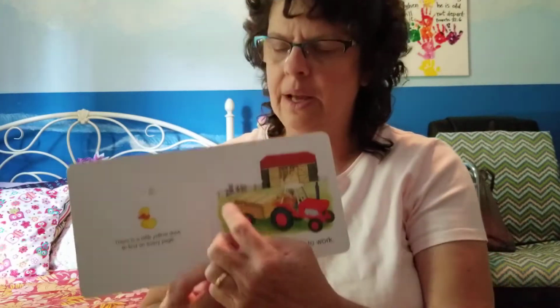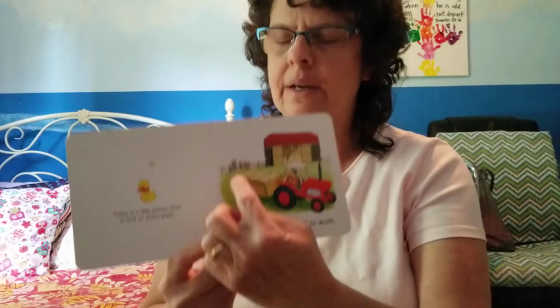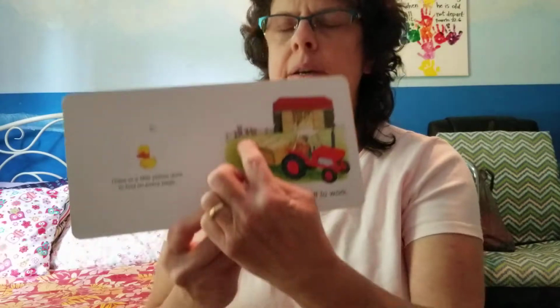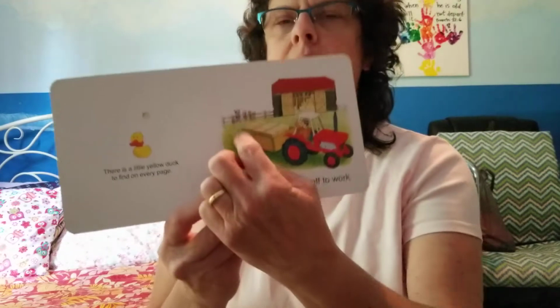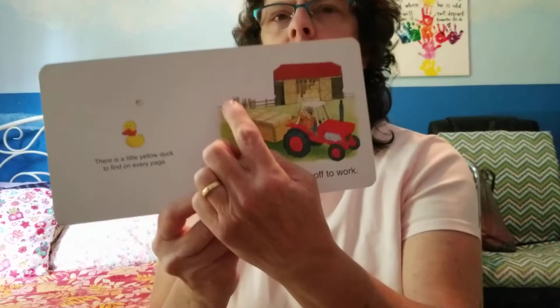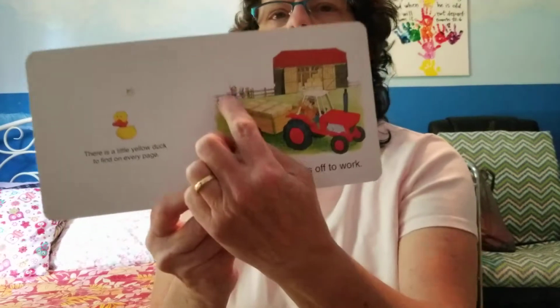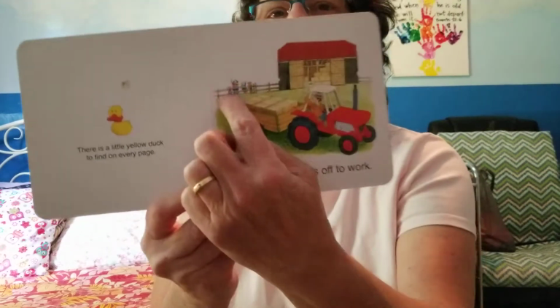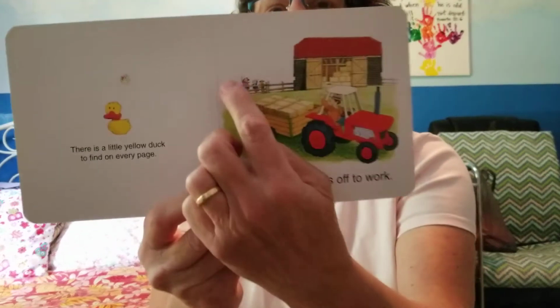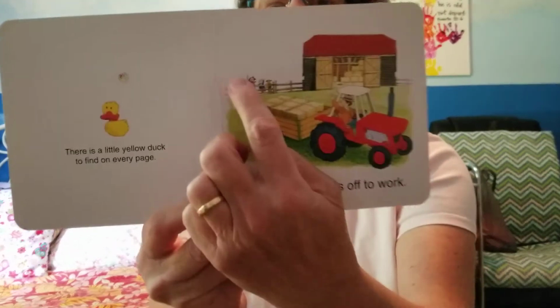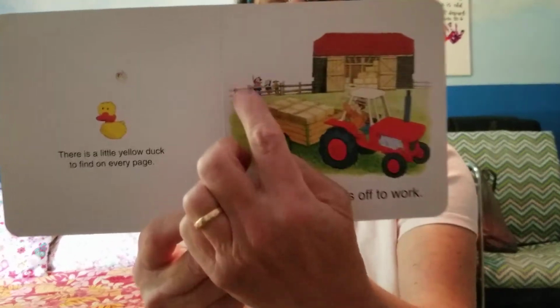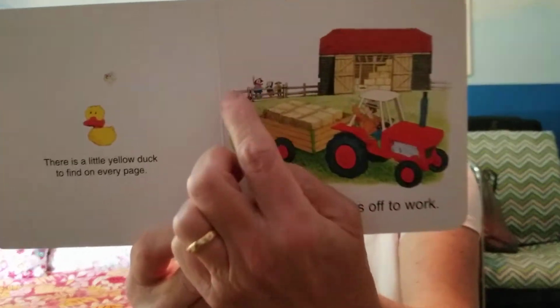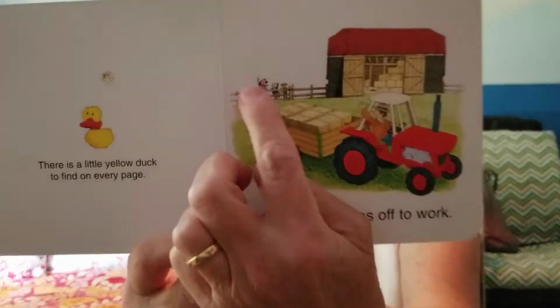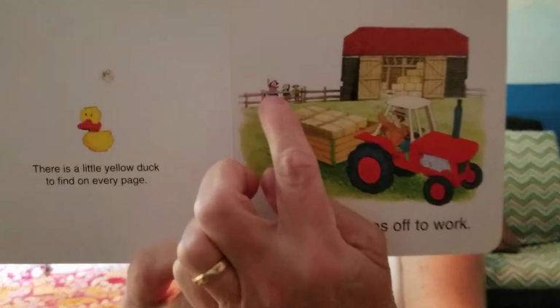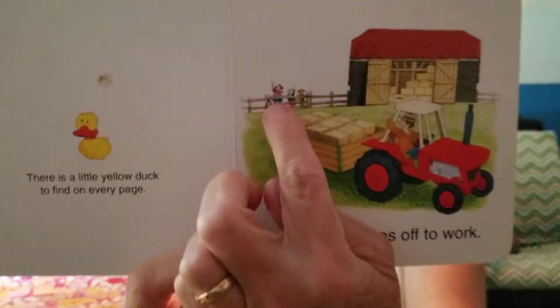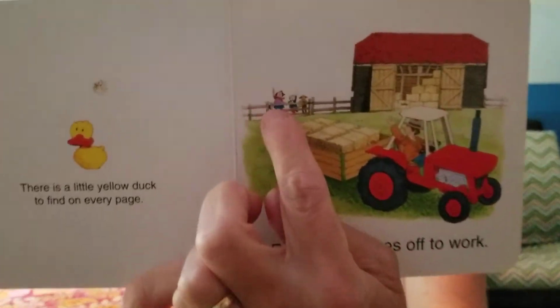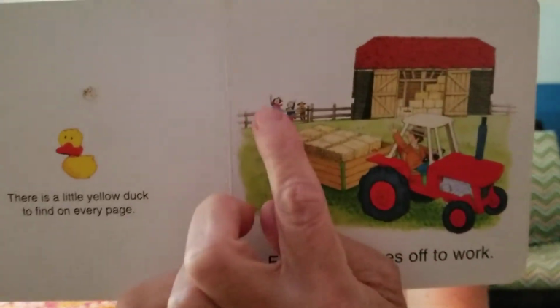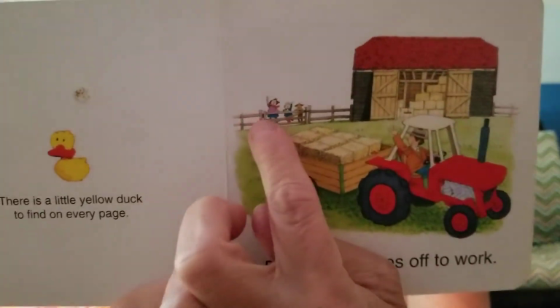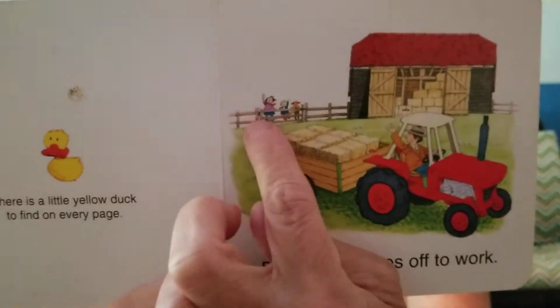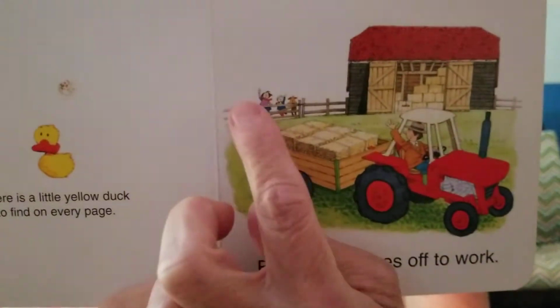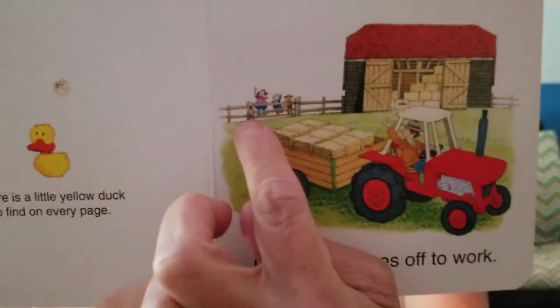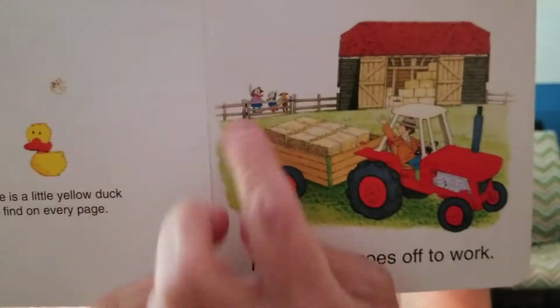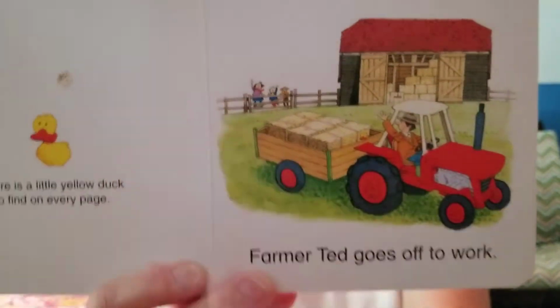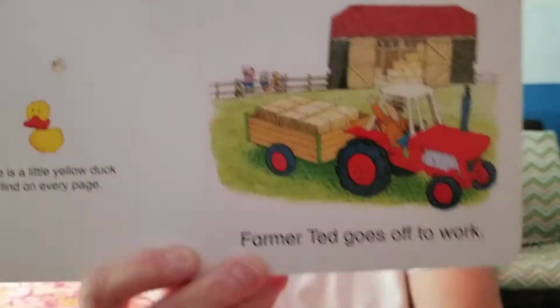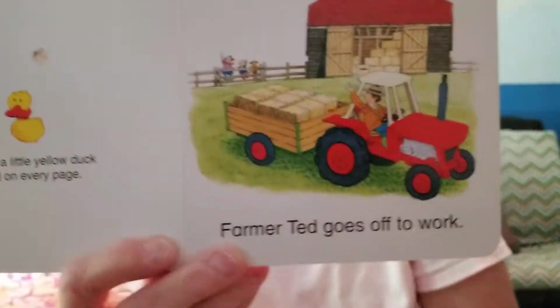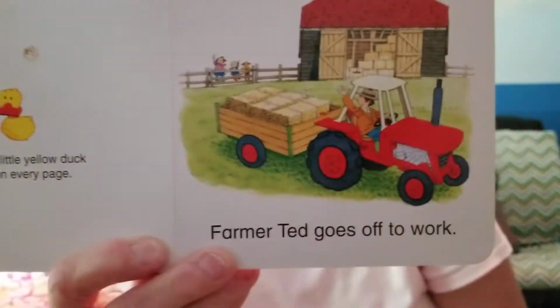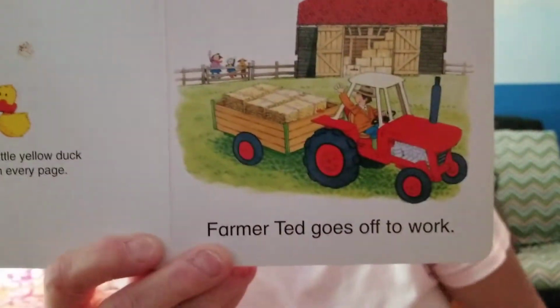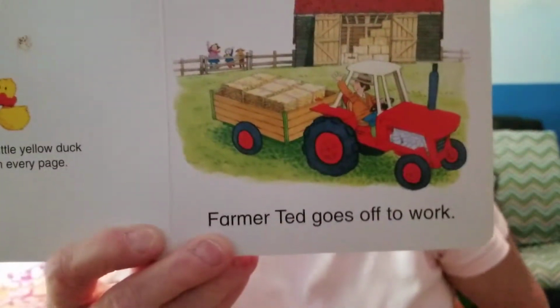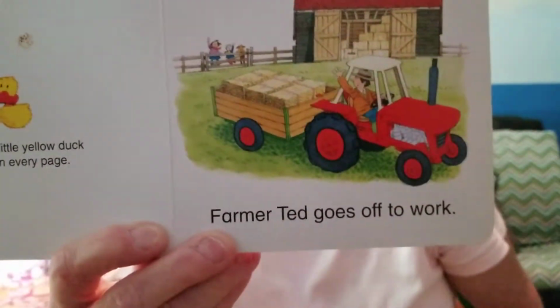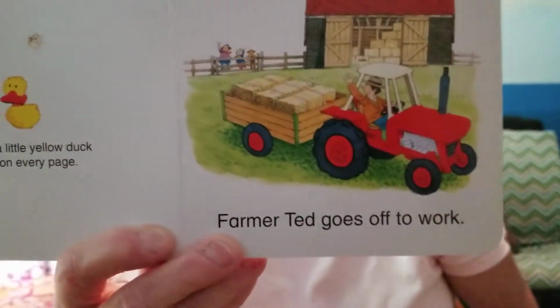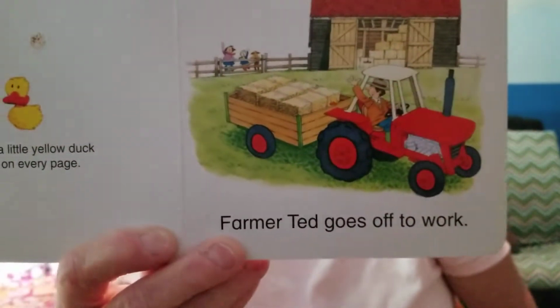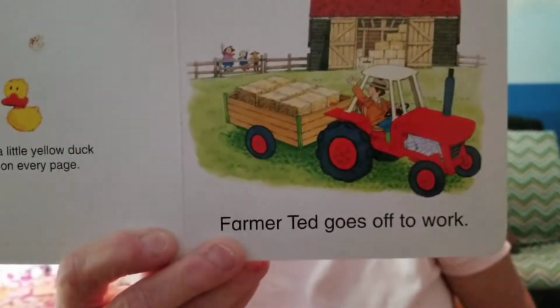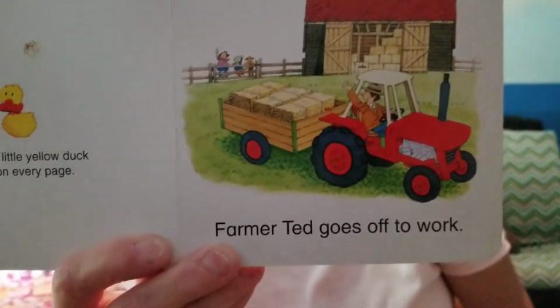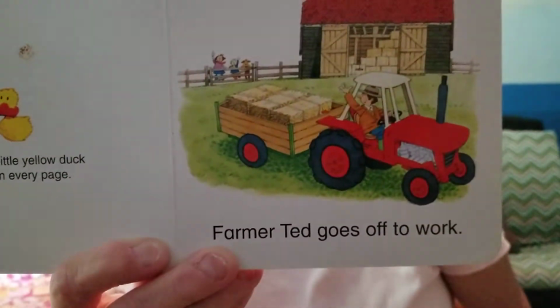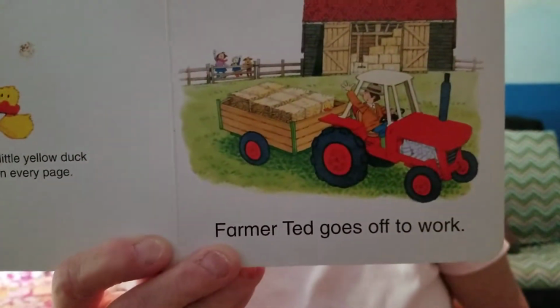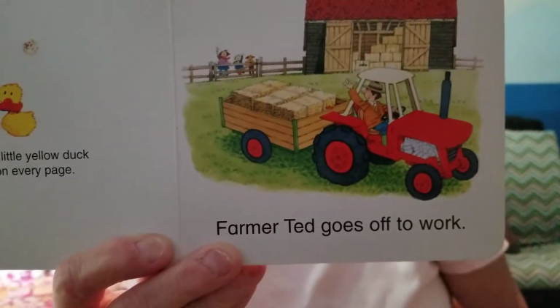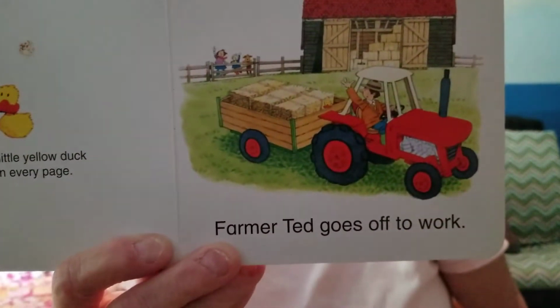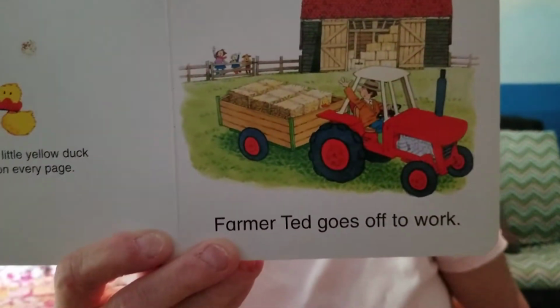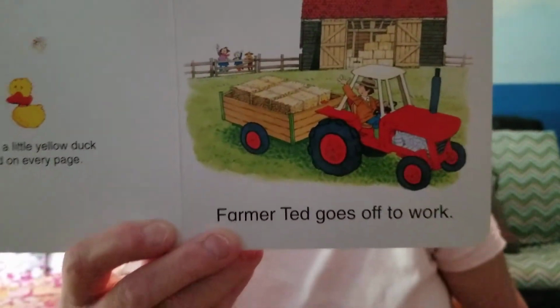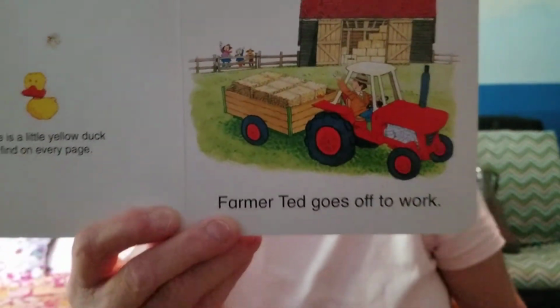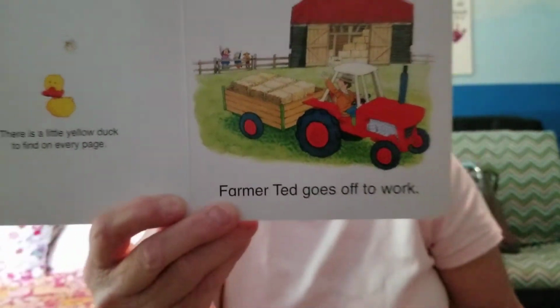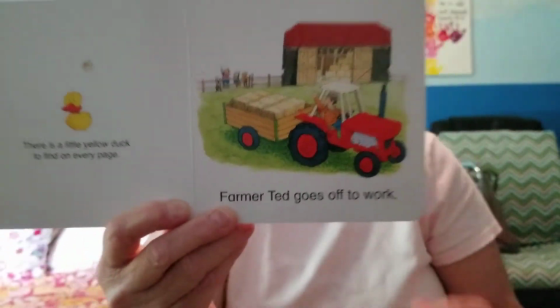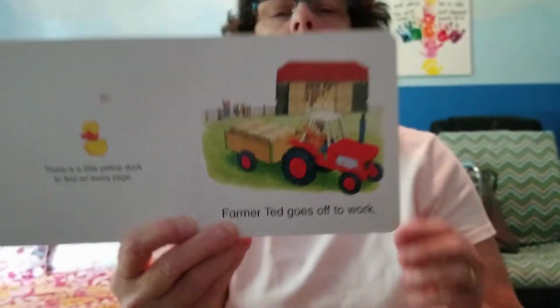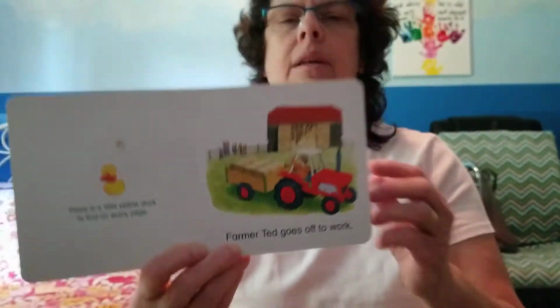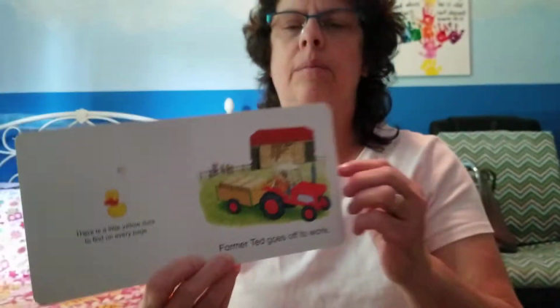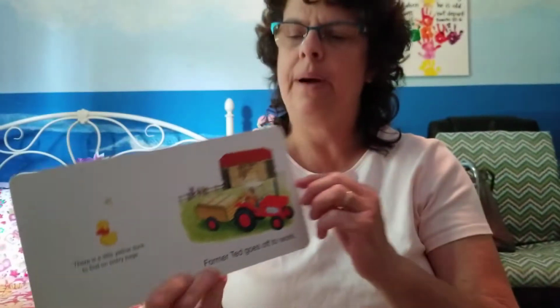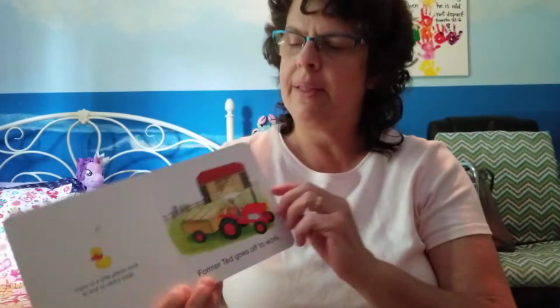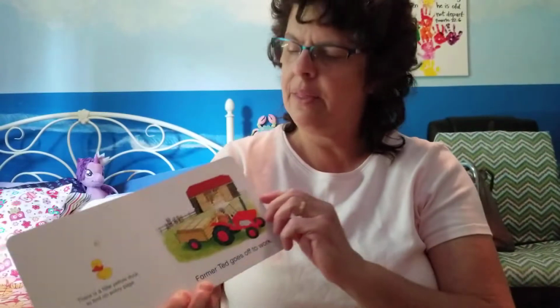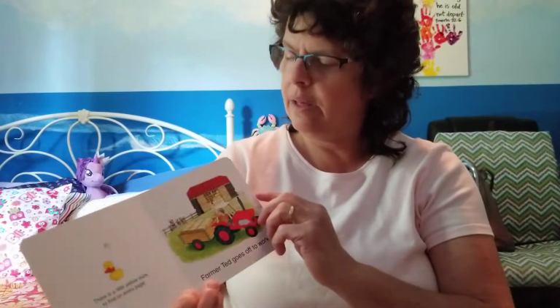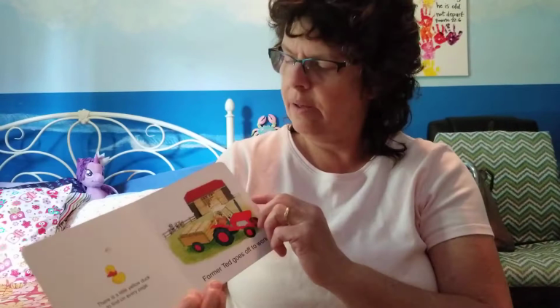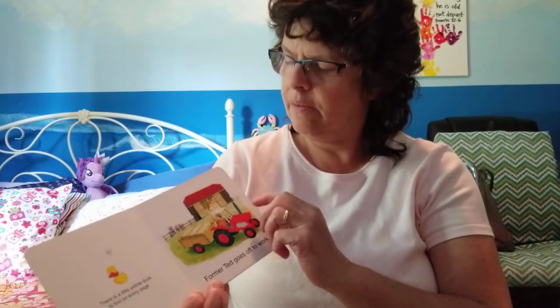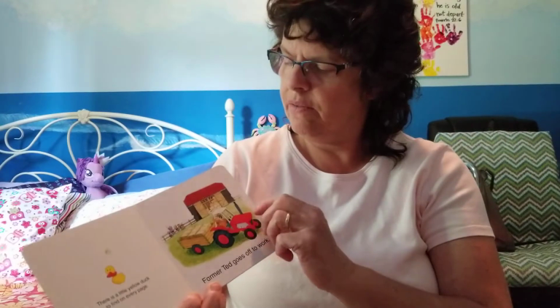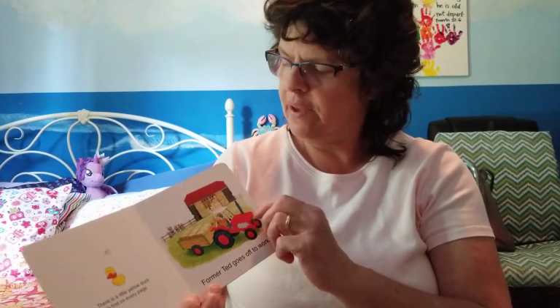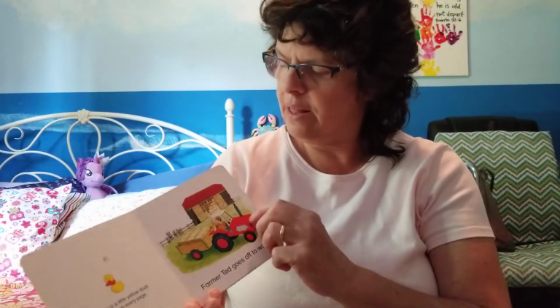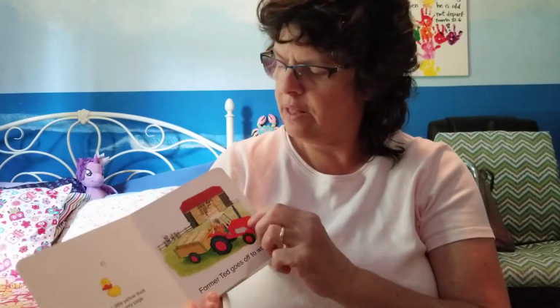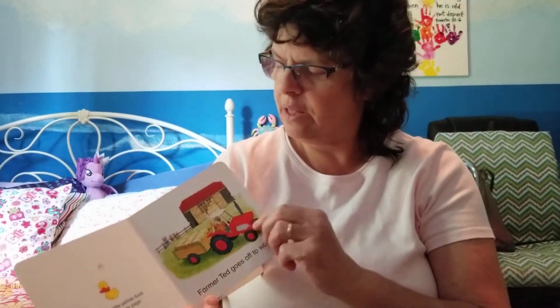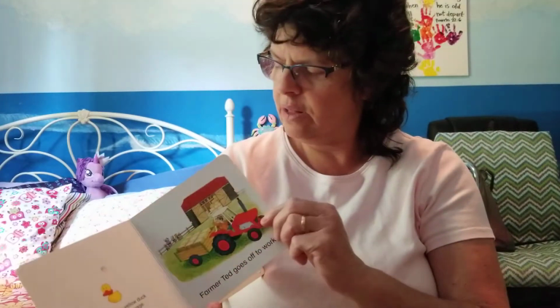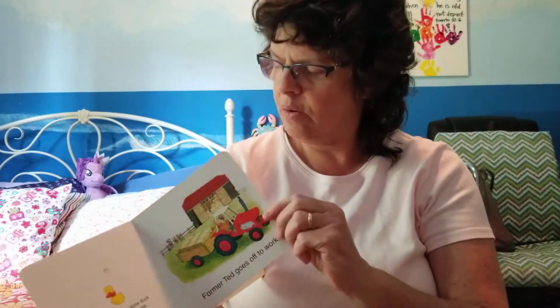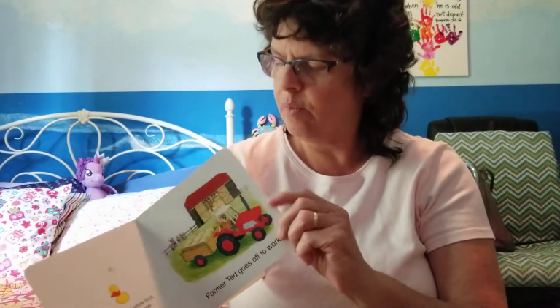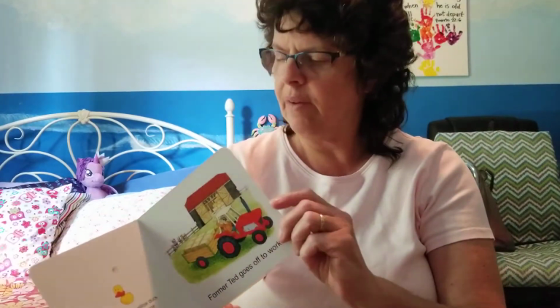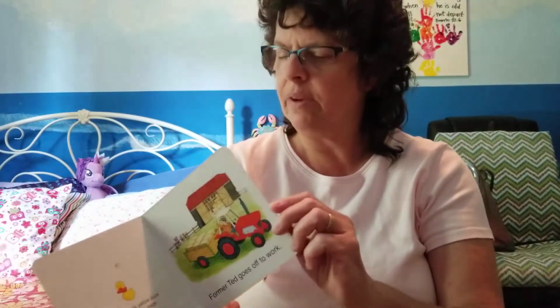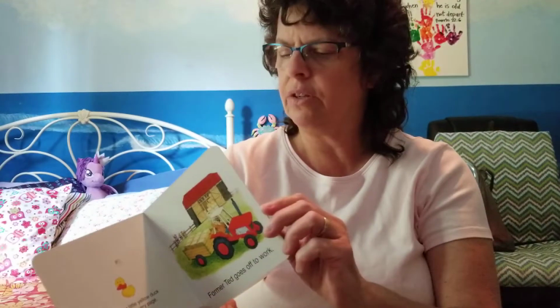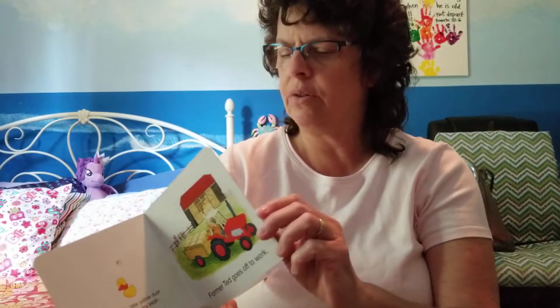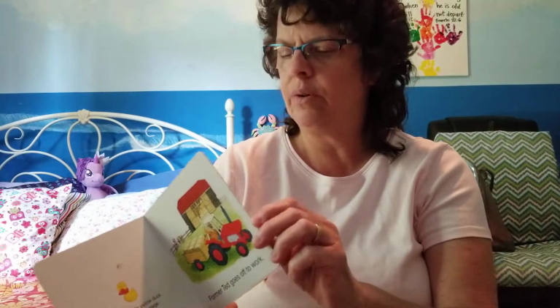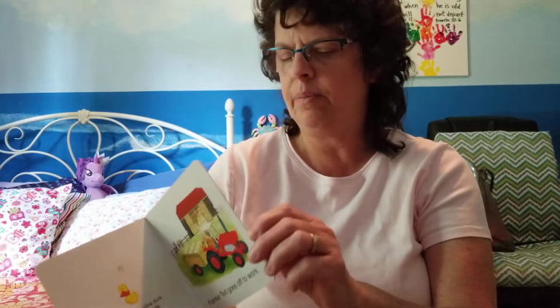Look, Farmer Ted is waving to his family. They're by the fence and they're waving to him.